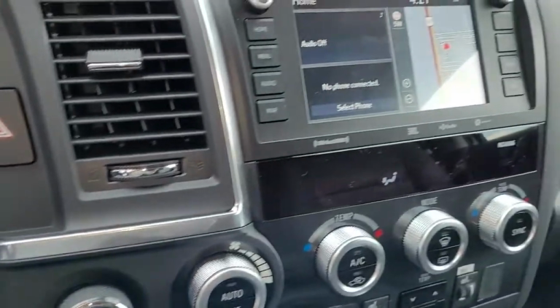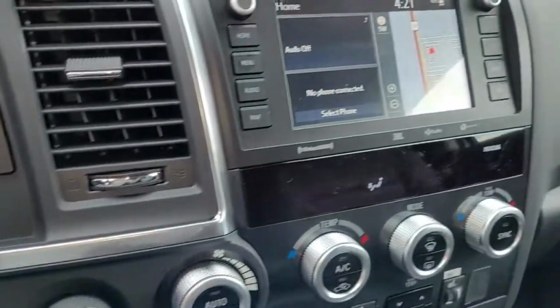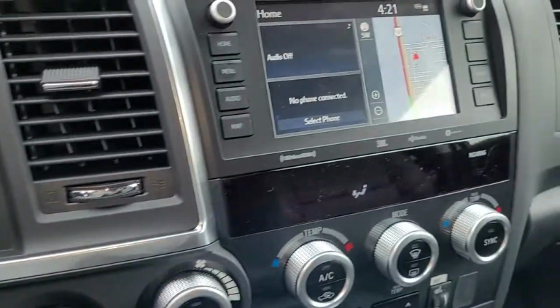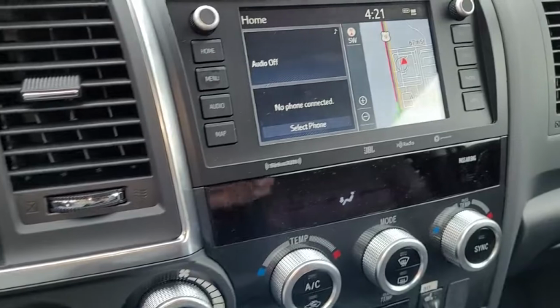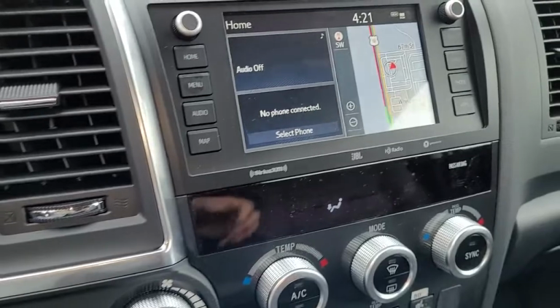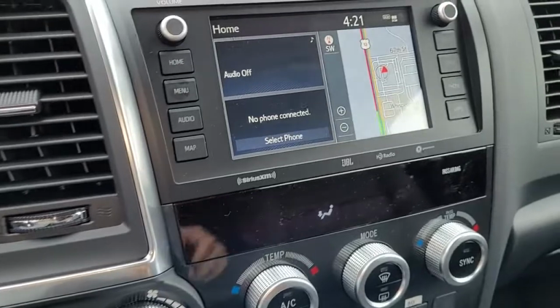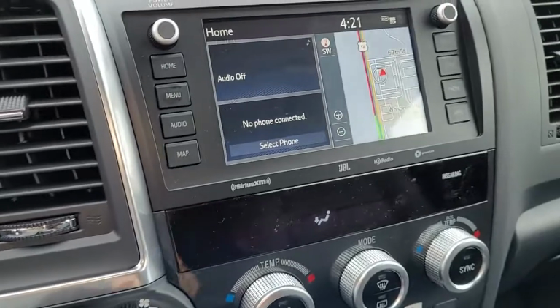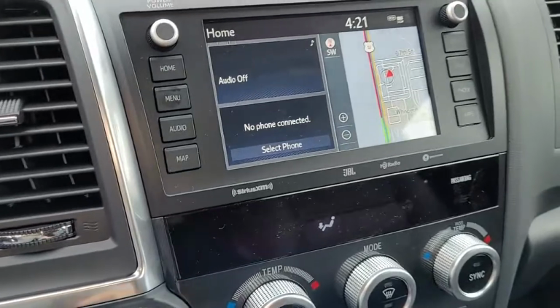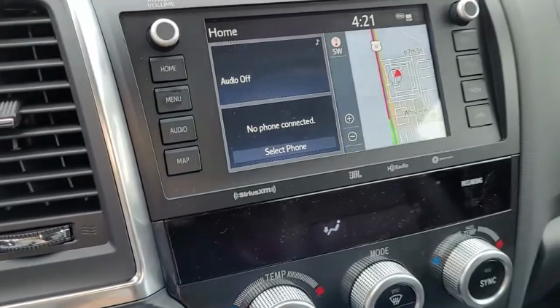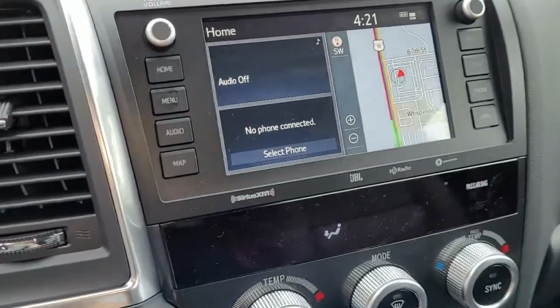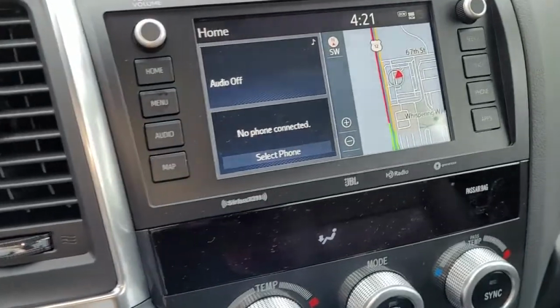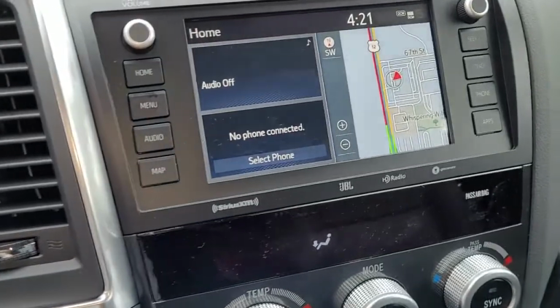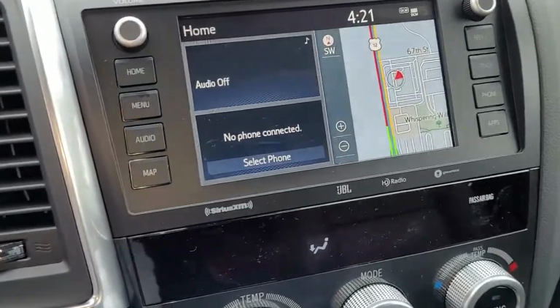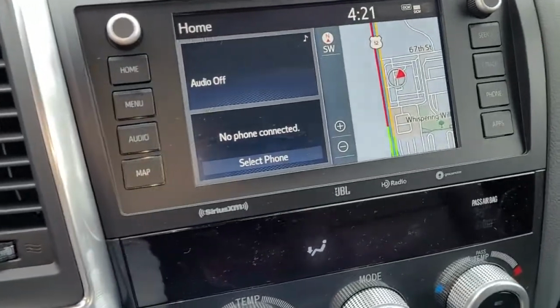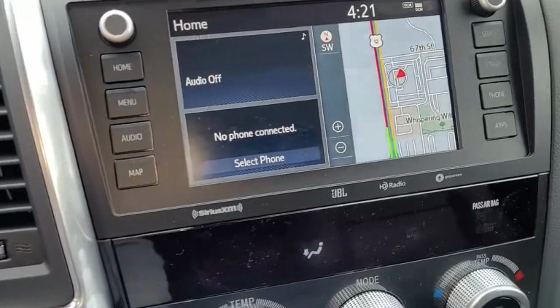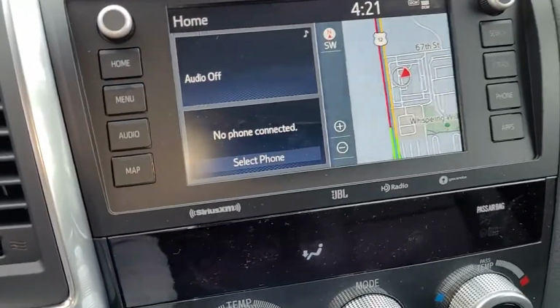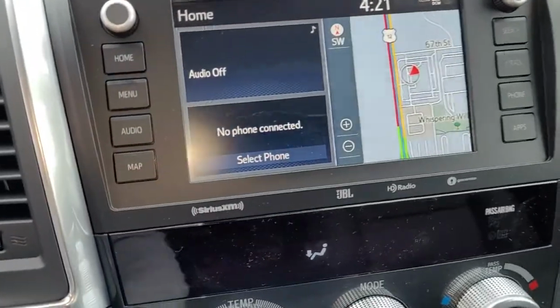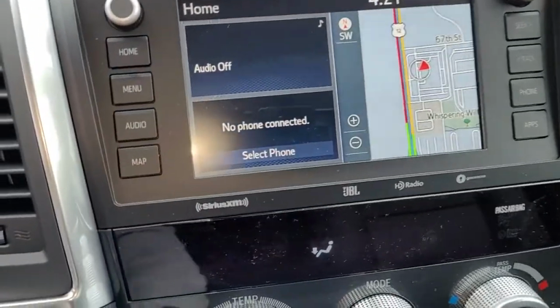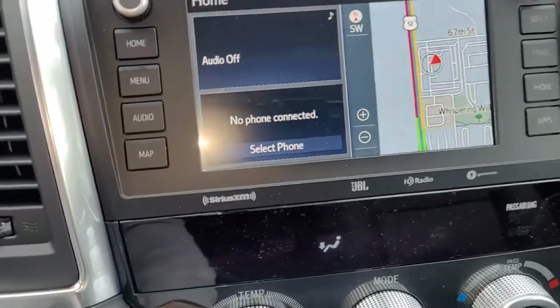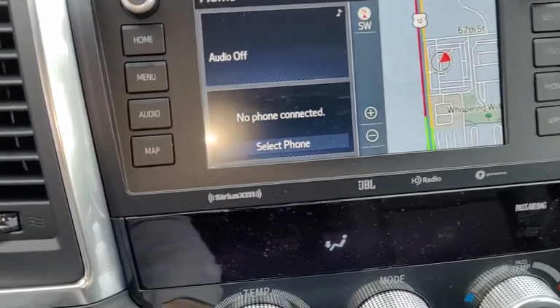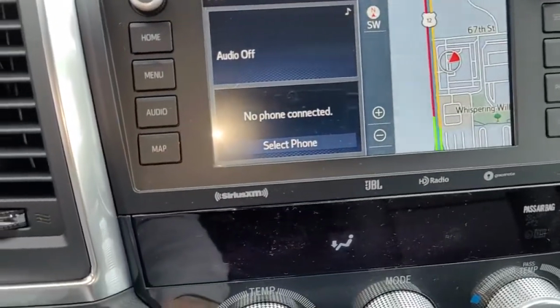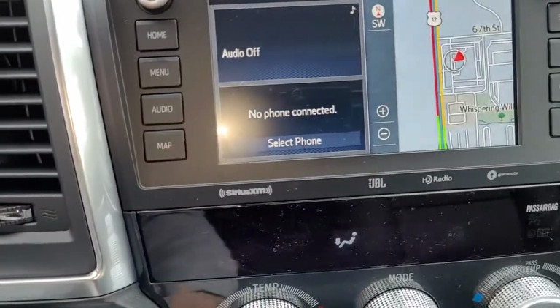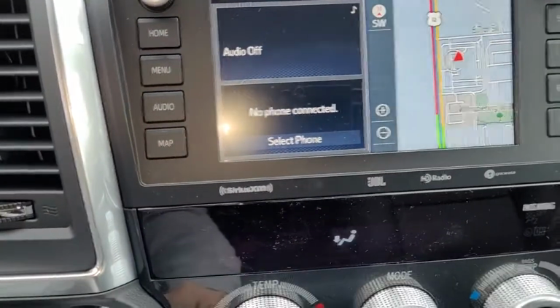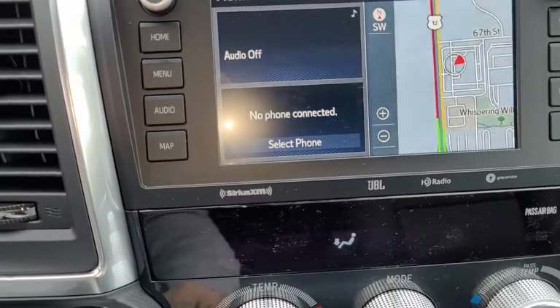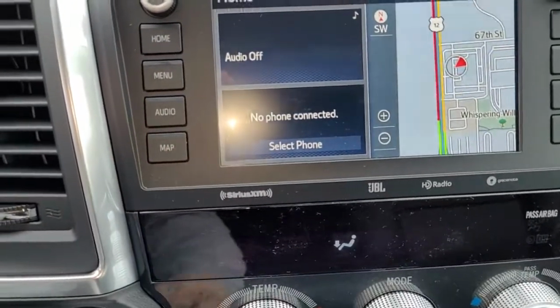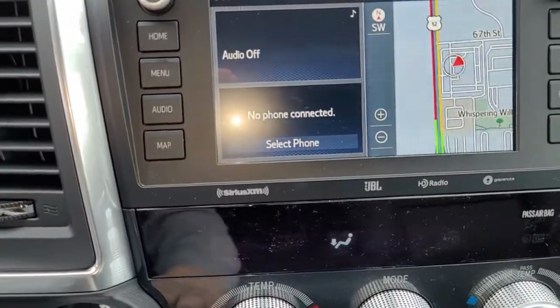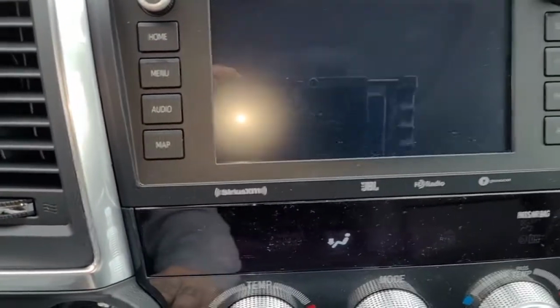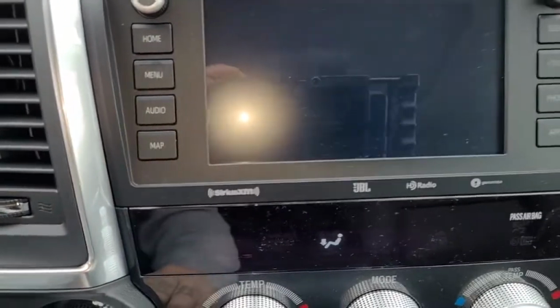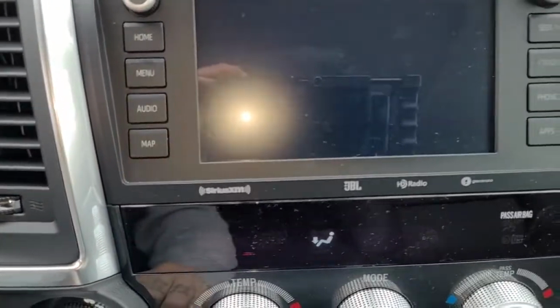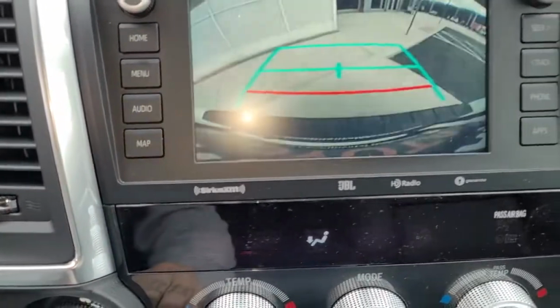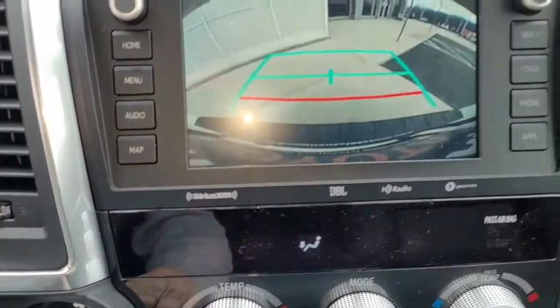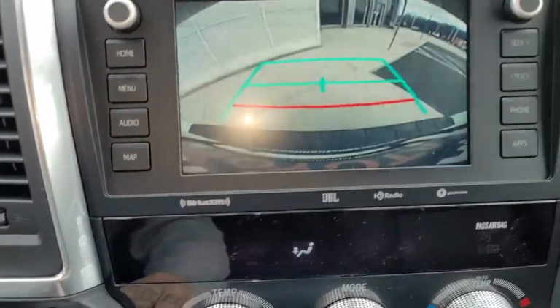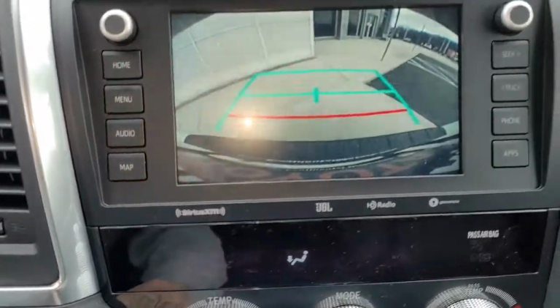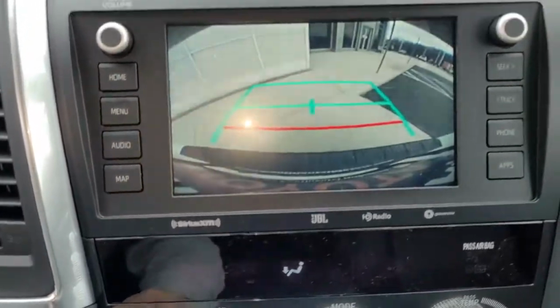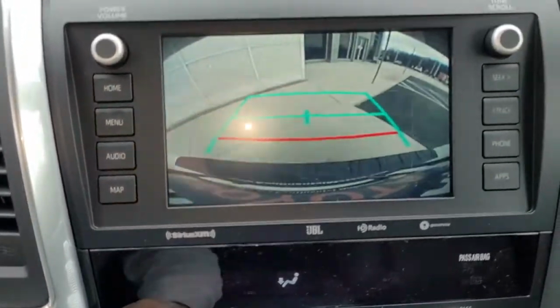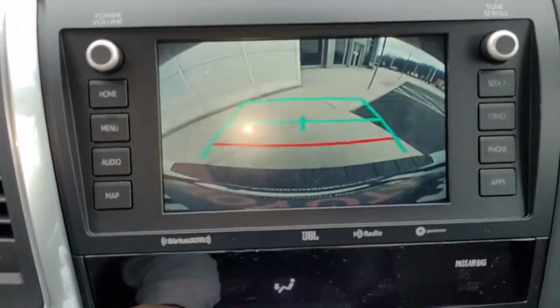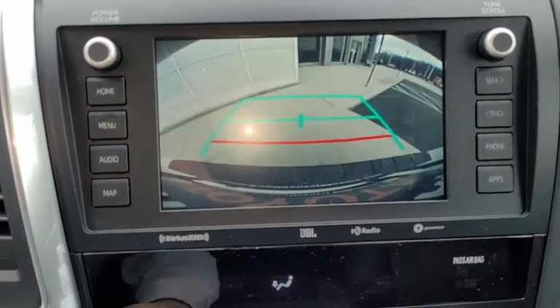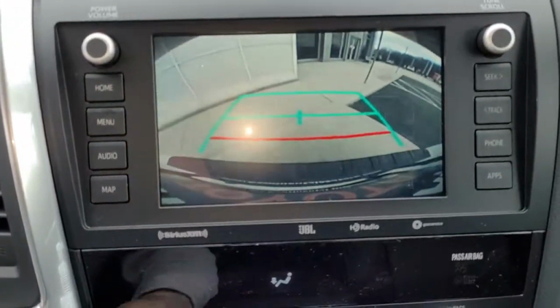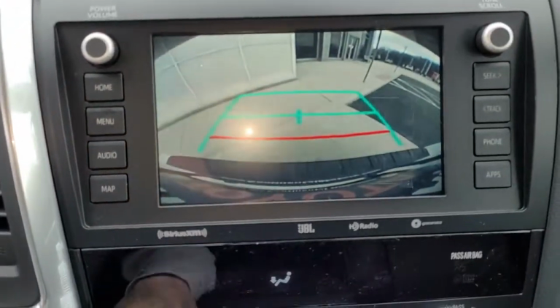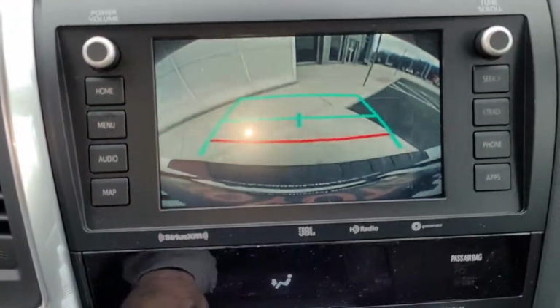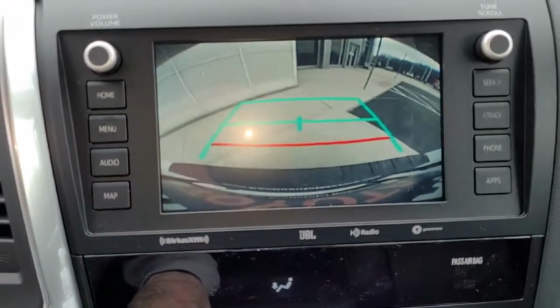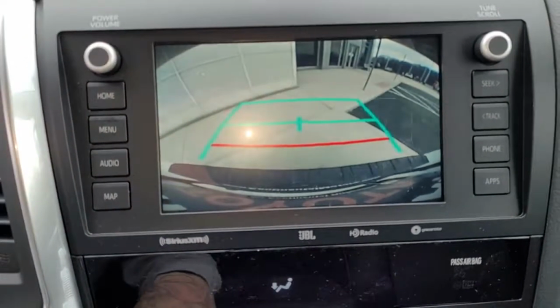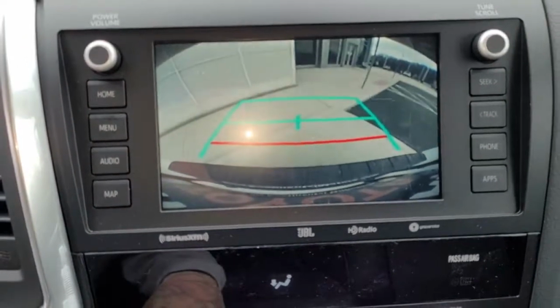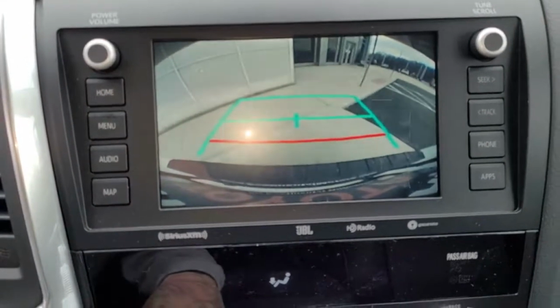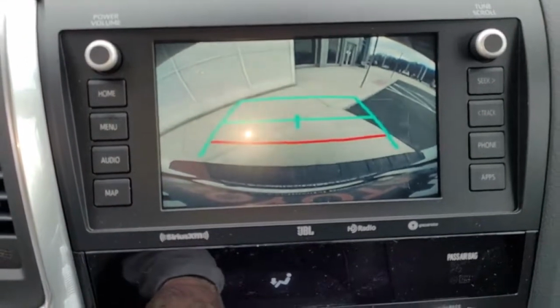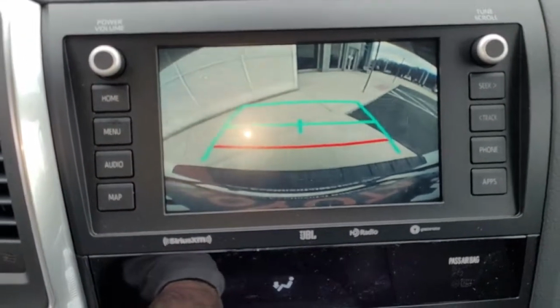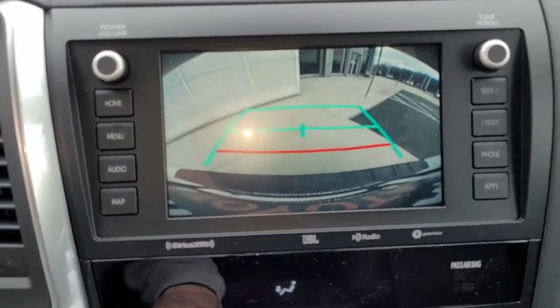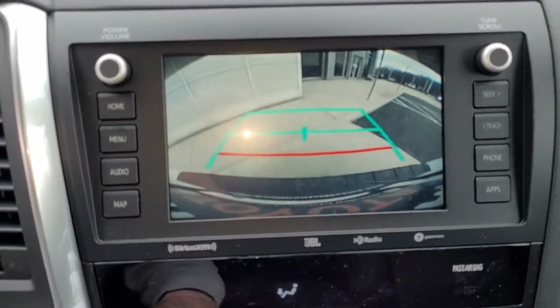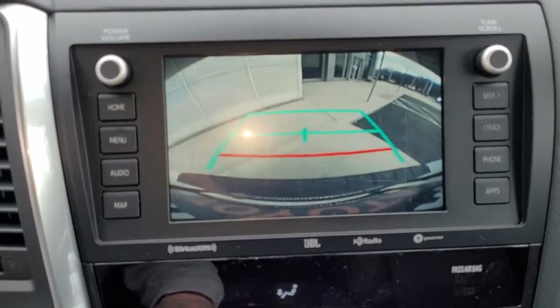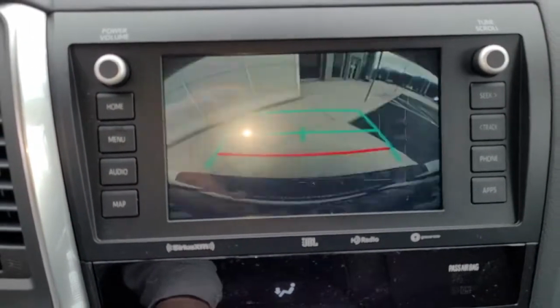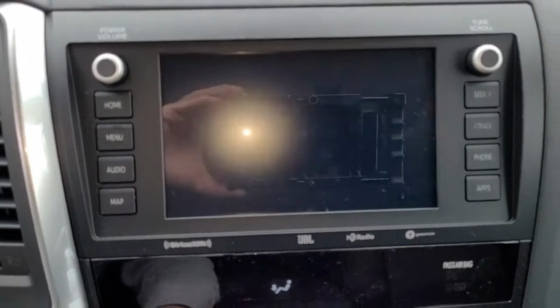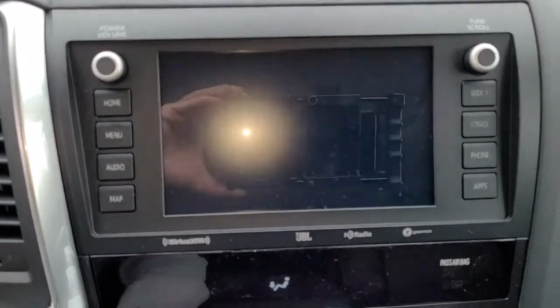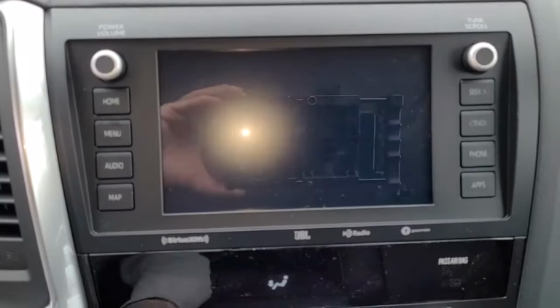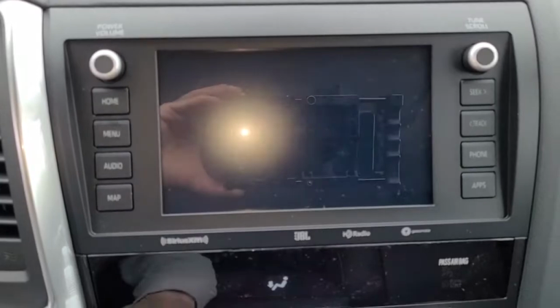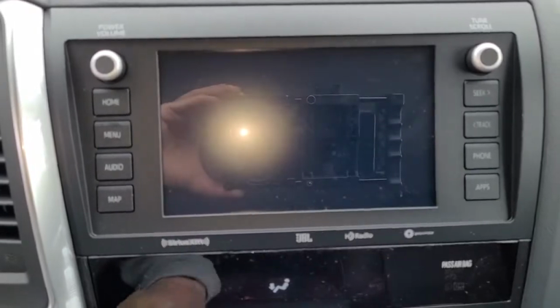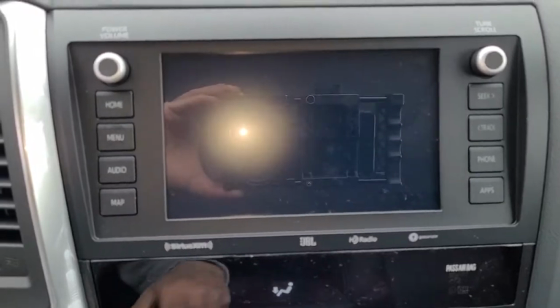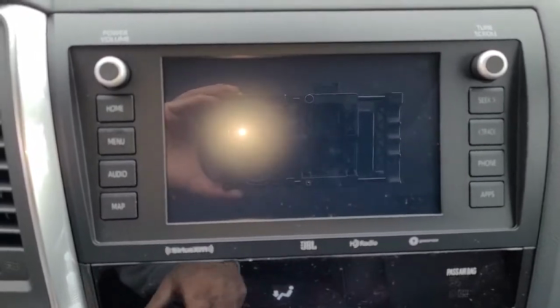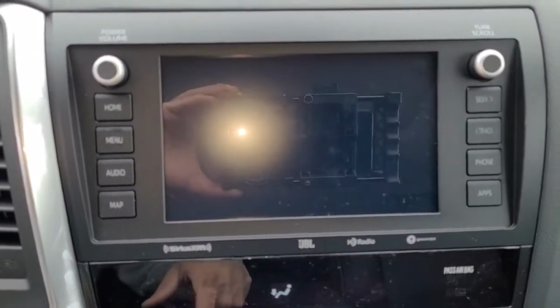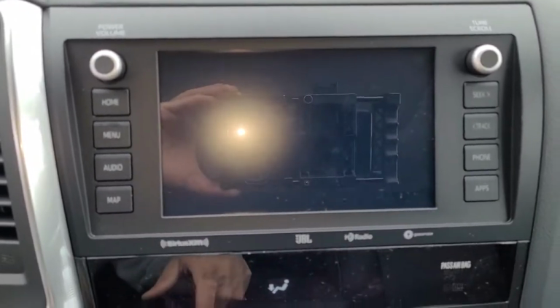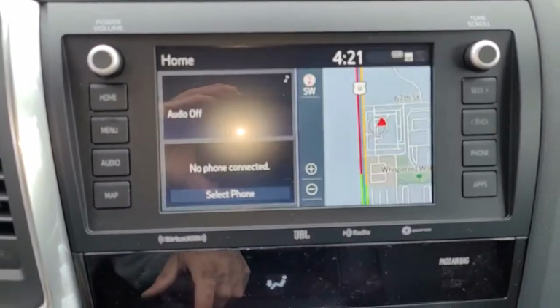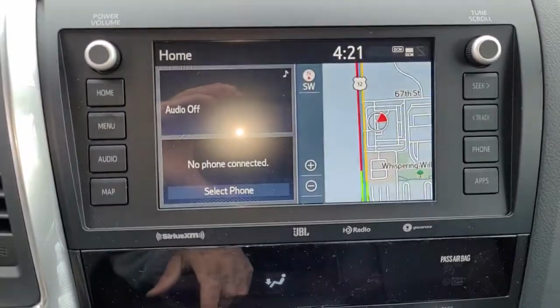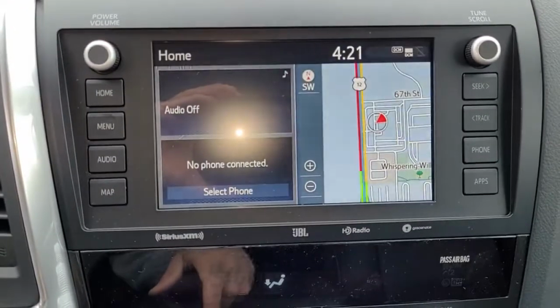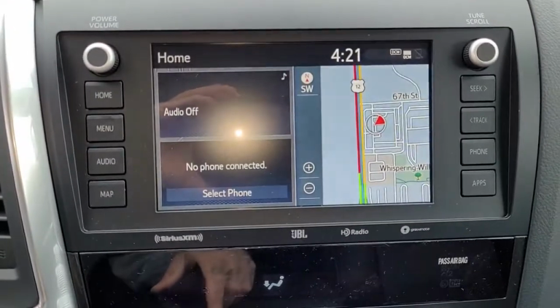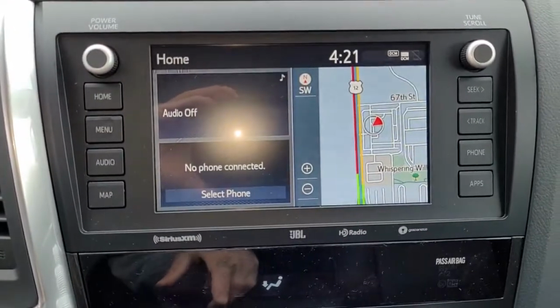Remote engine start, adaptive cruise control, keyless start, power passenger seat, satellite radio.